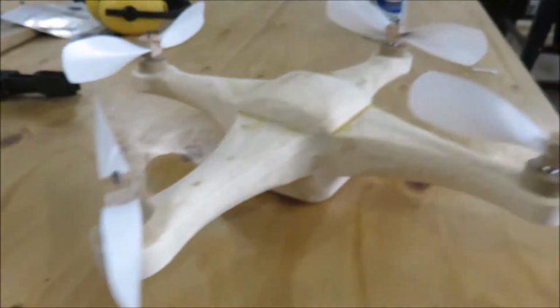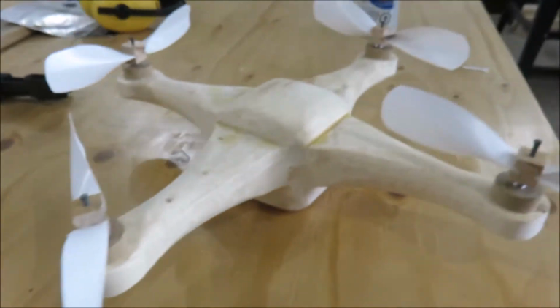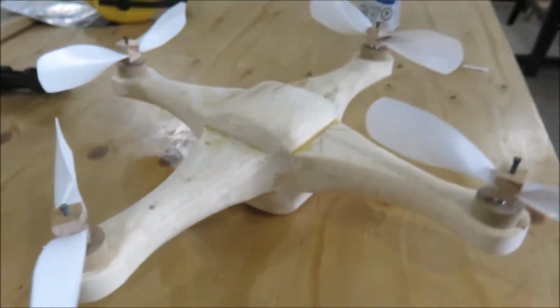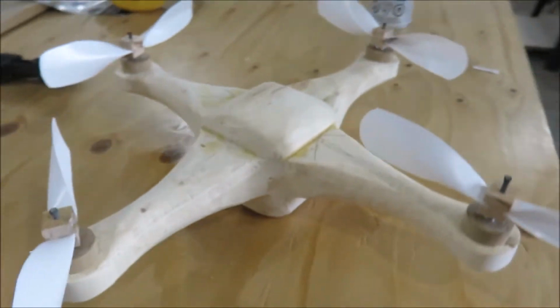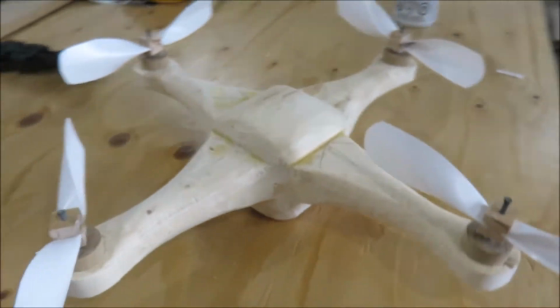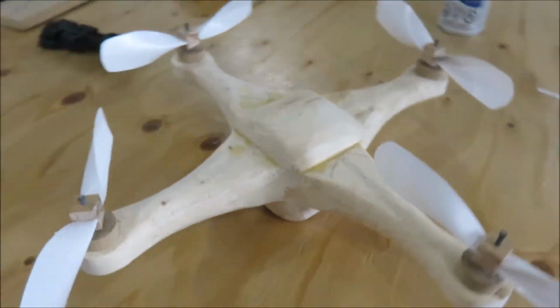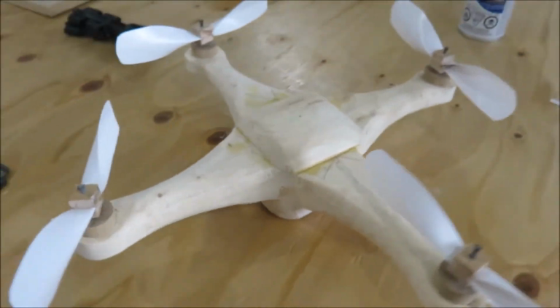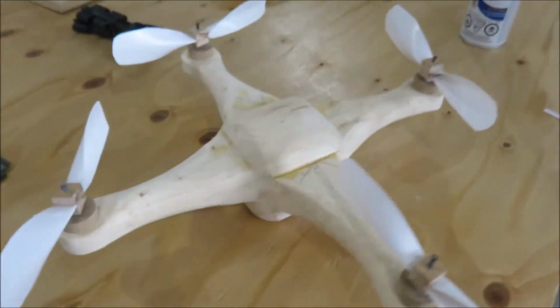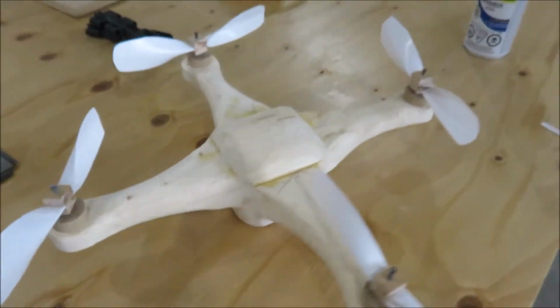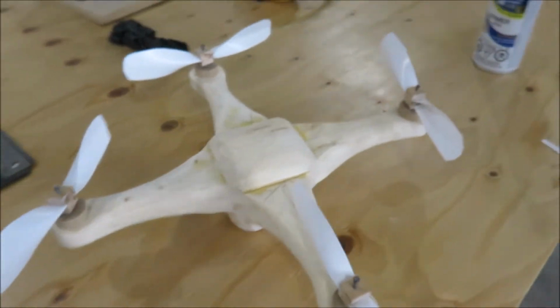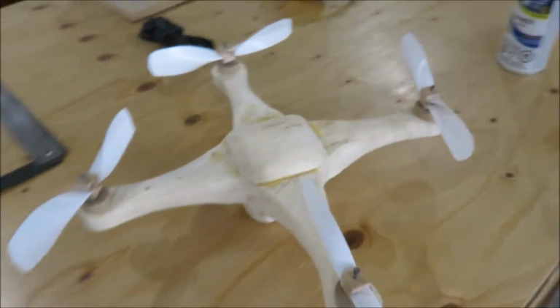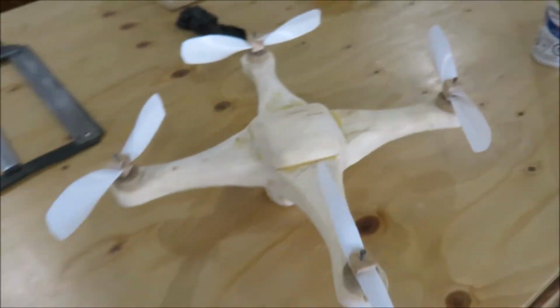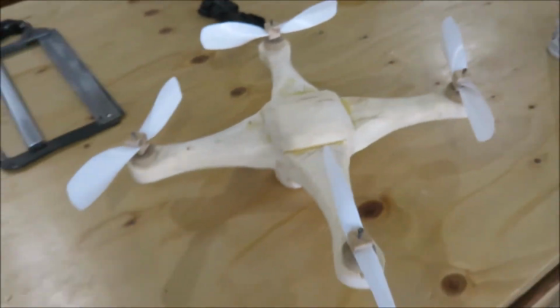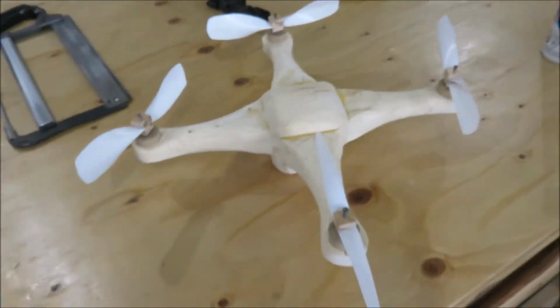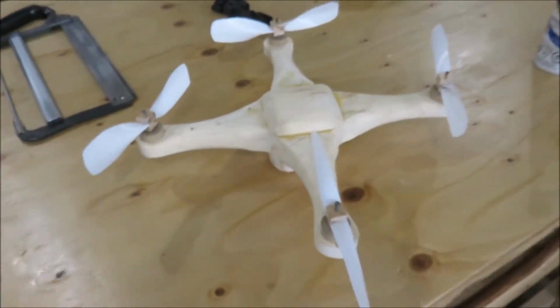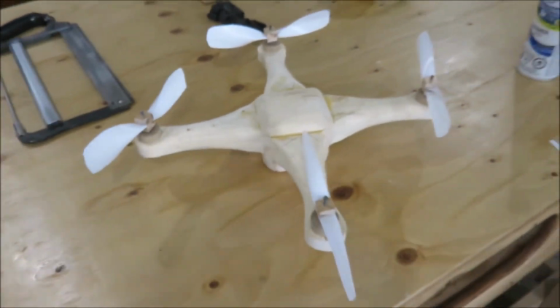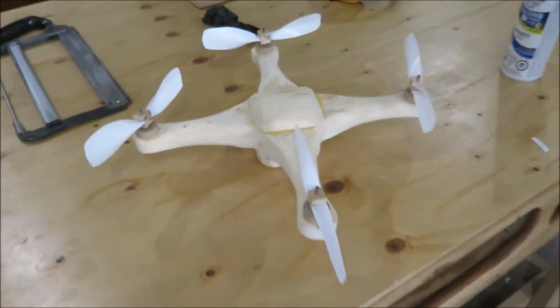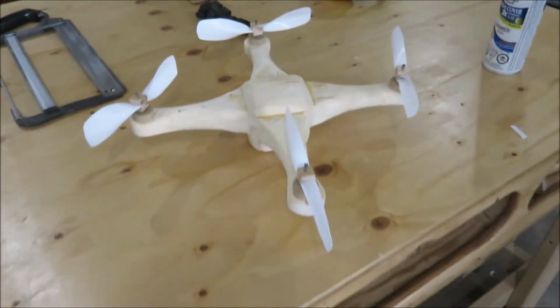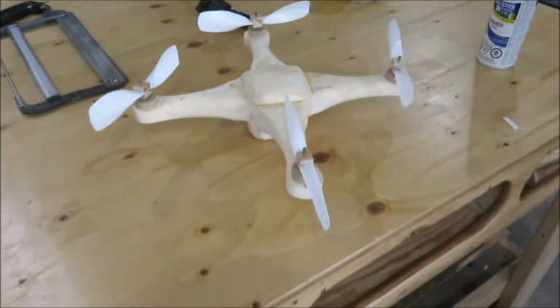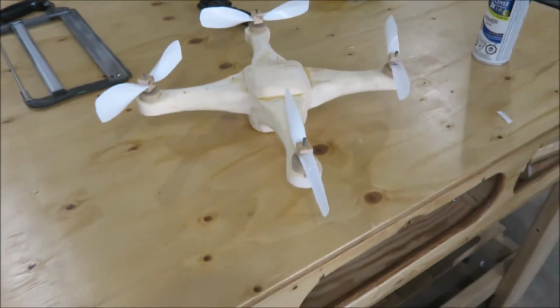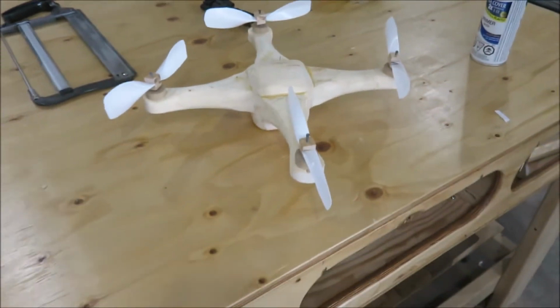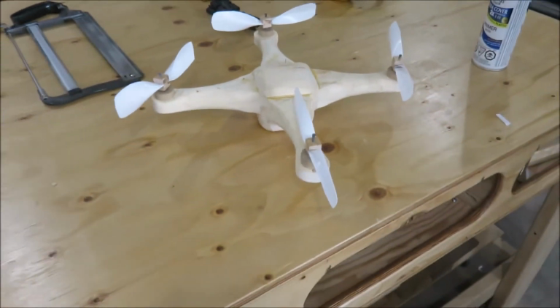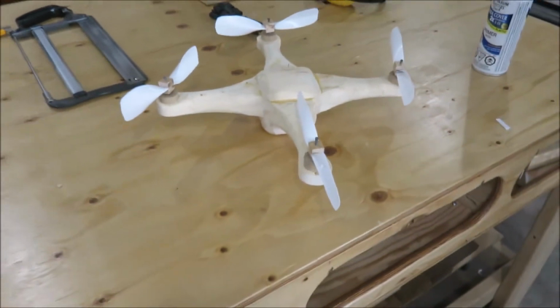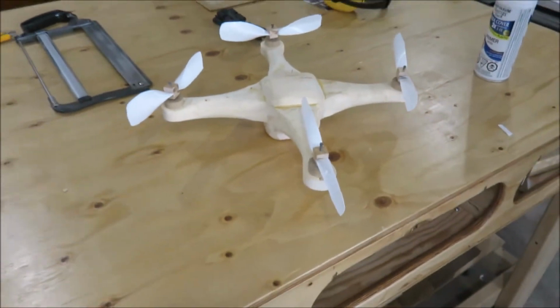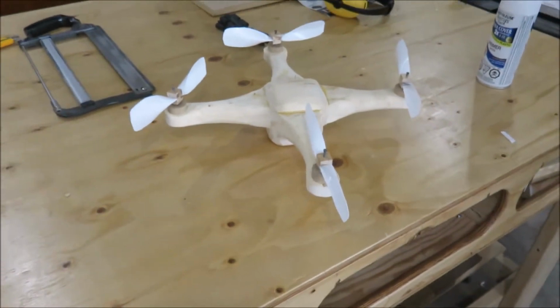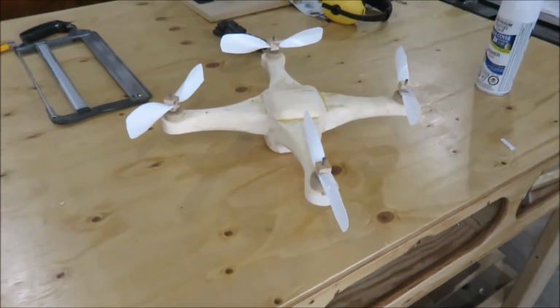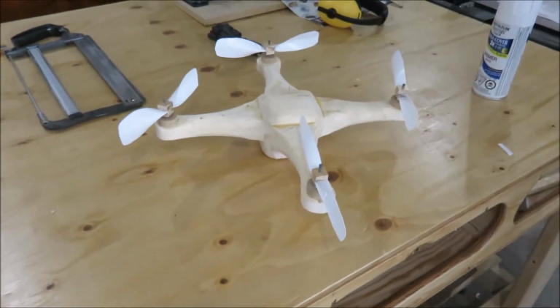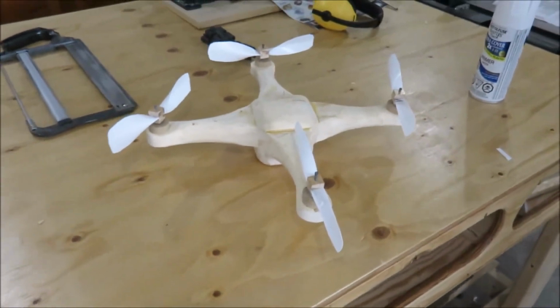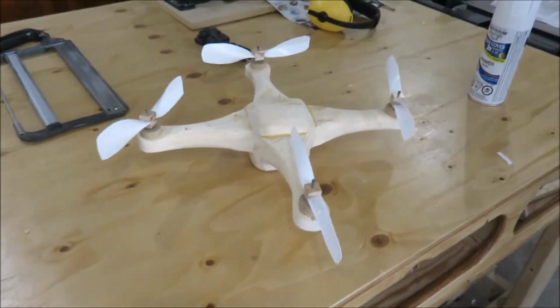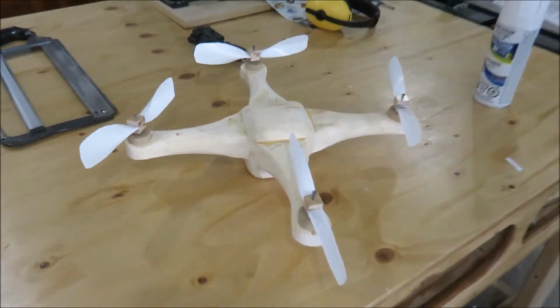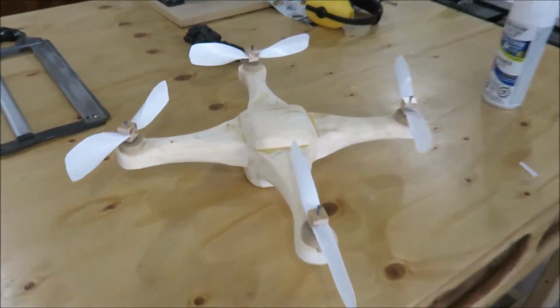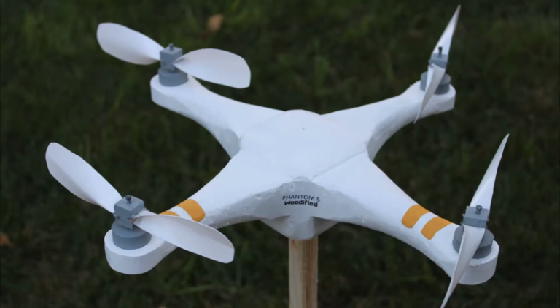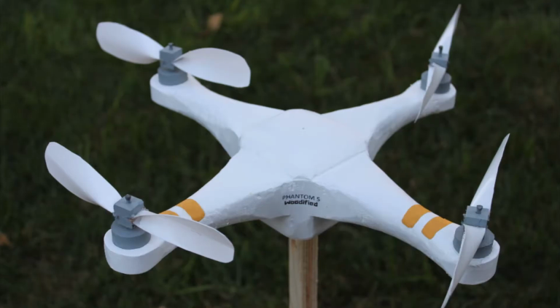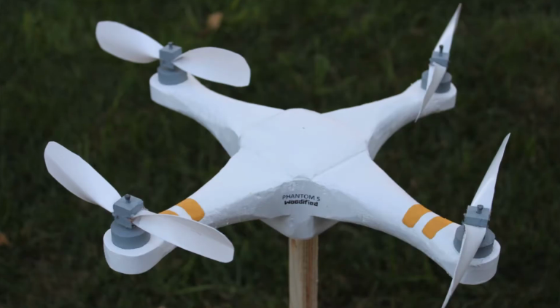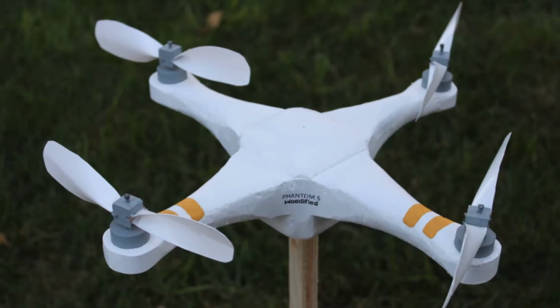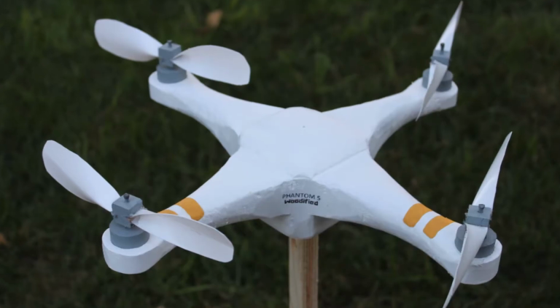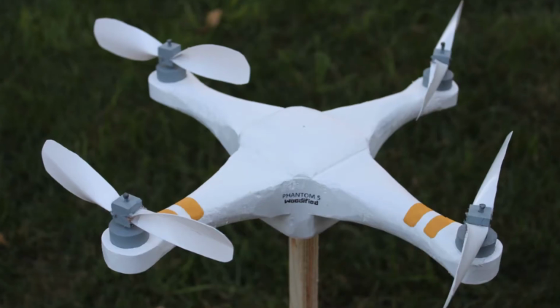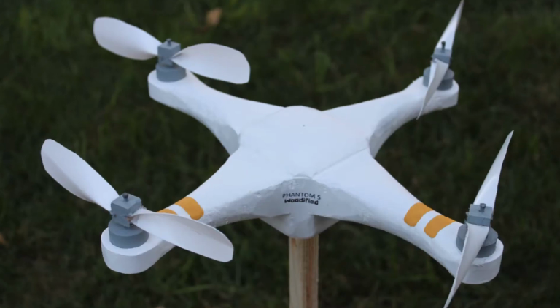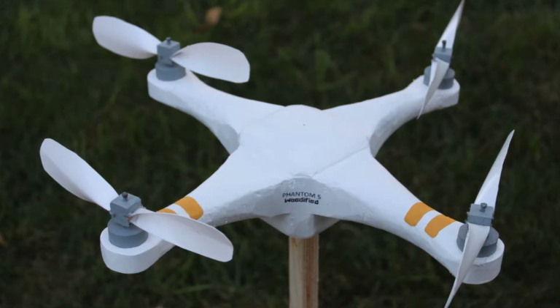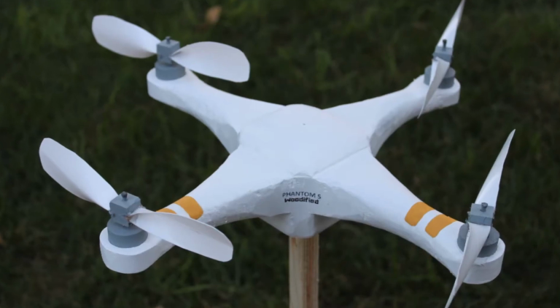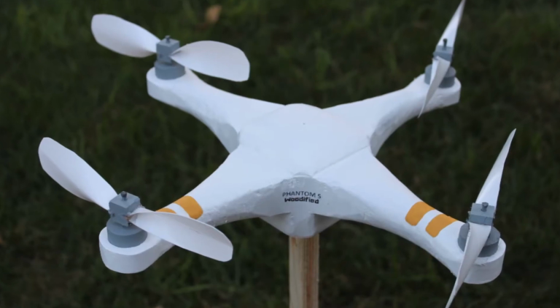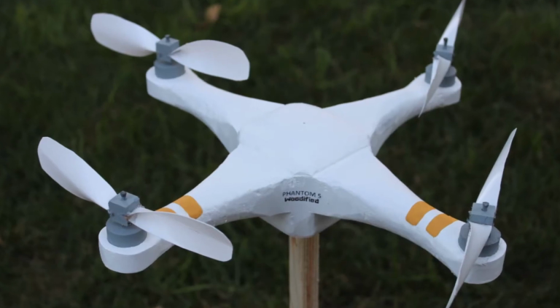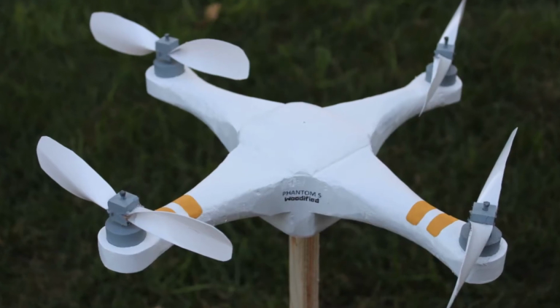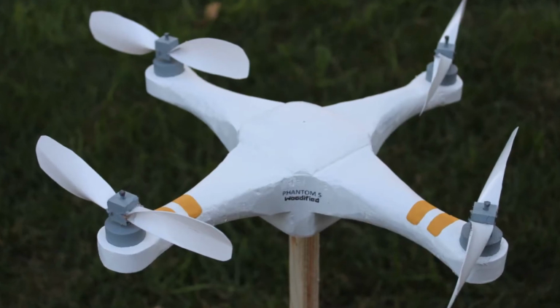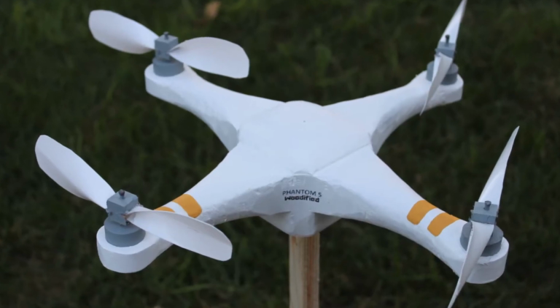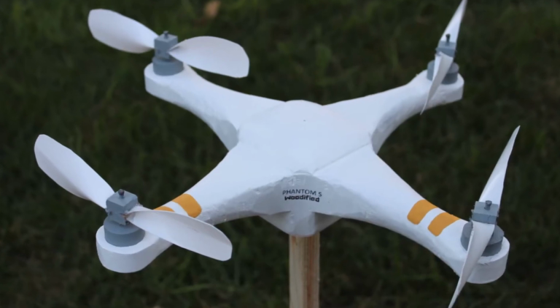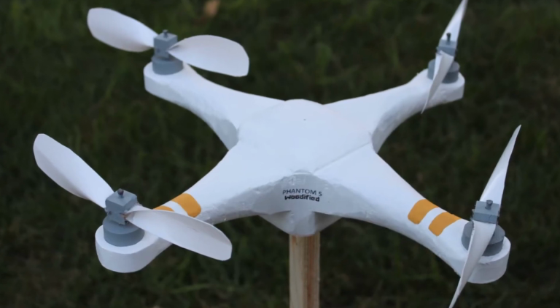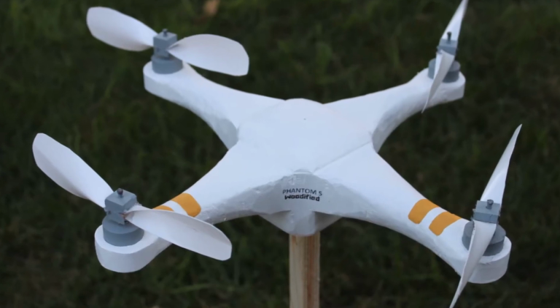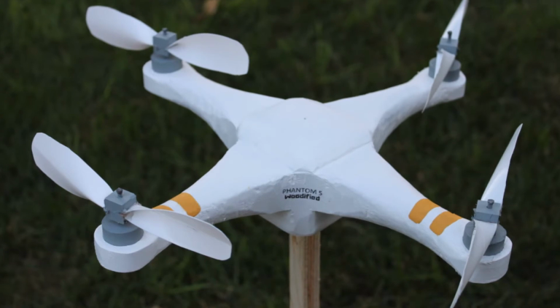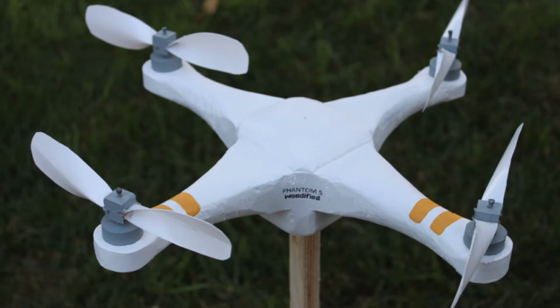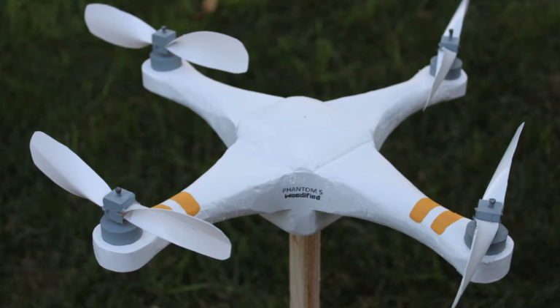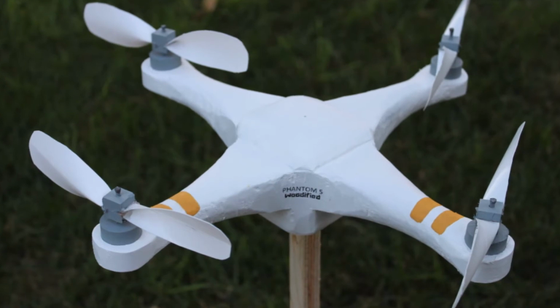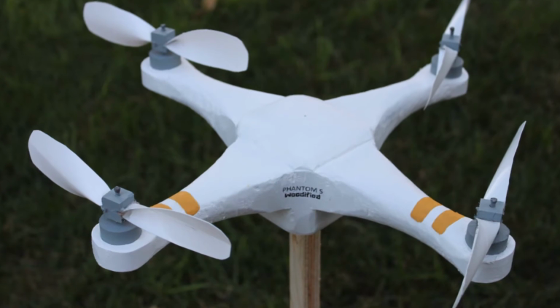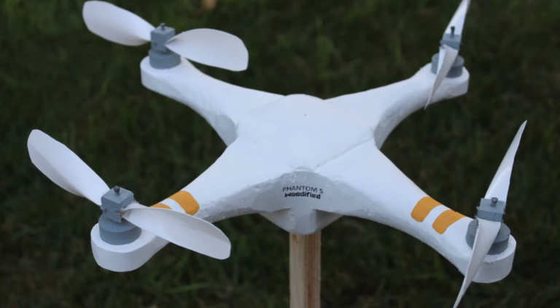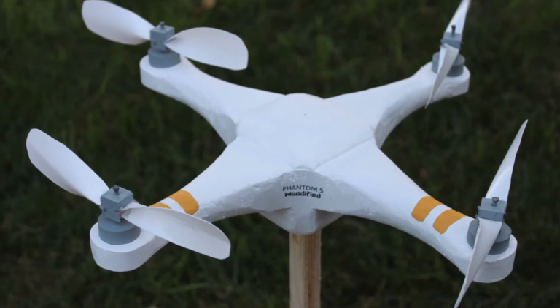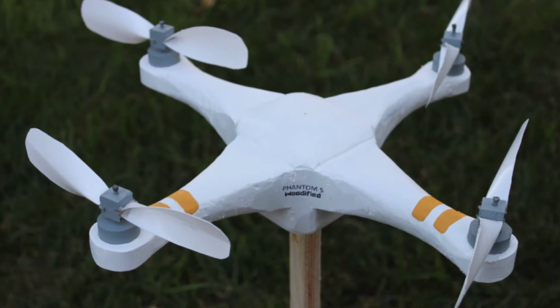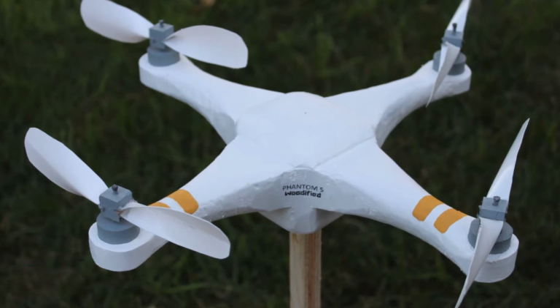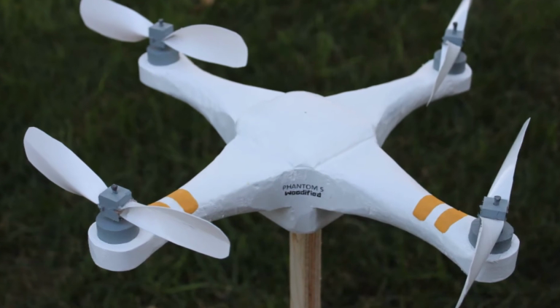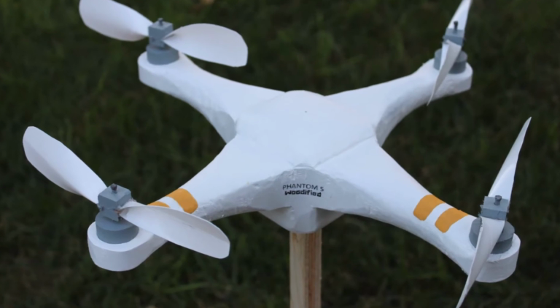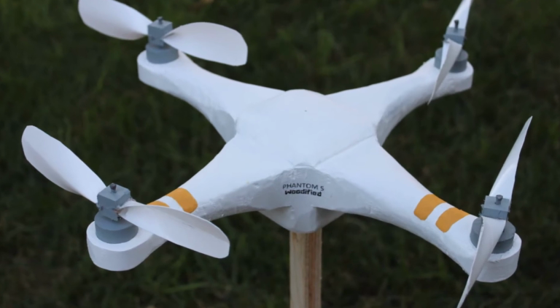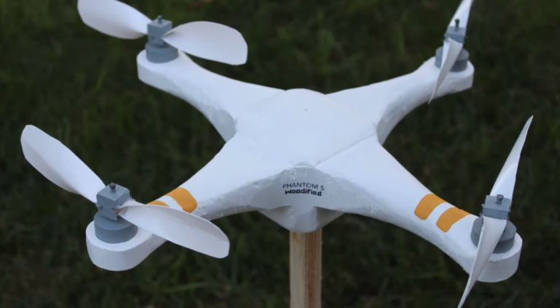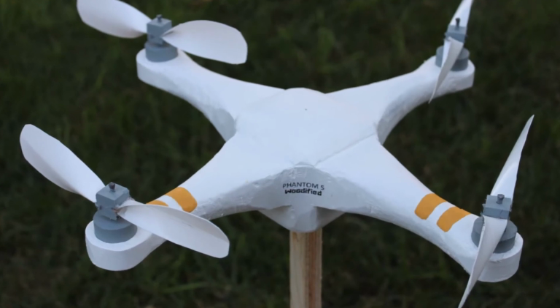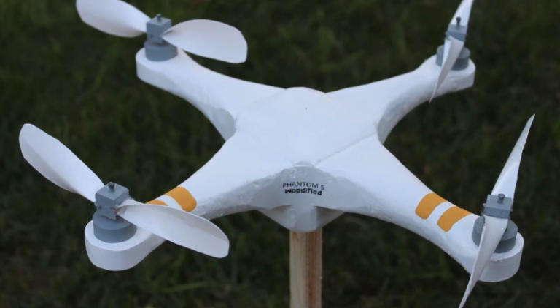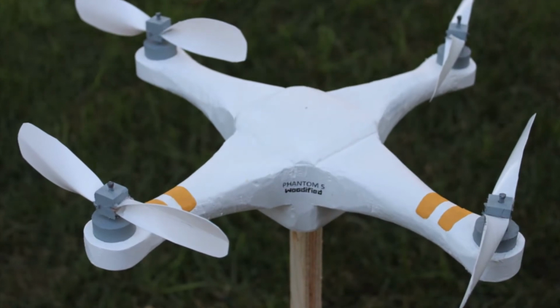My wooden drone is a Phantom 5 Woodified. Thanks for watching.